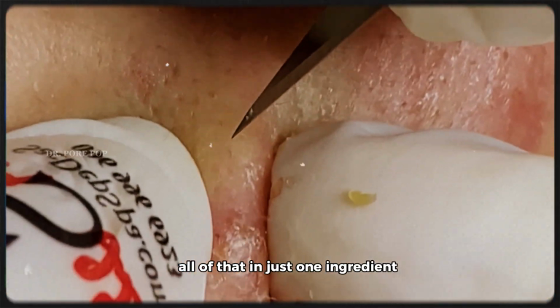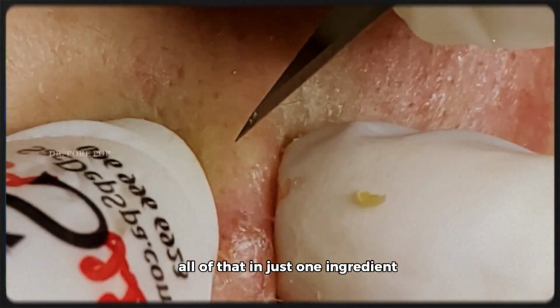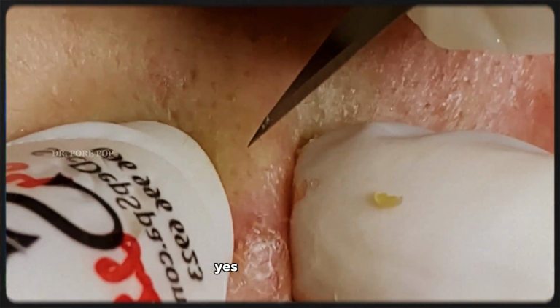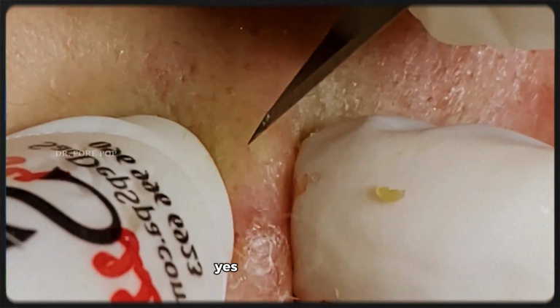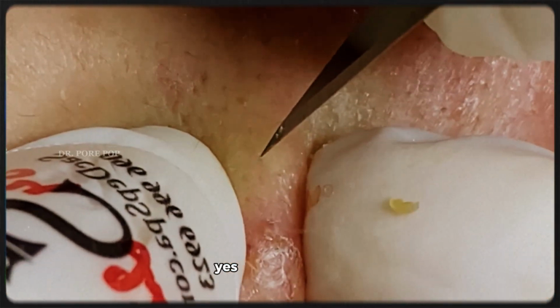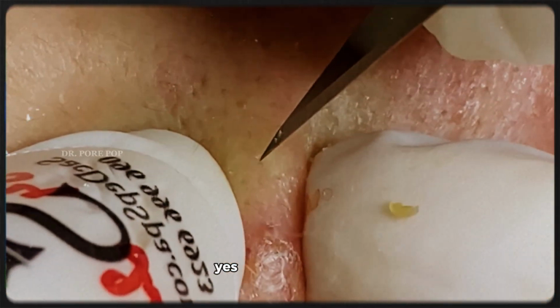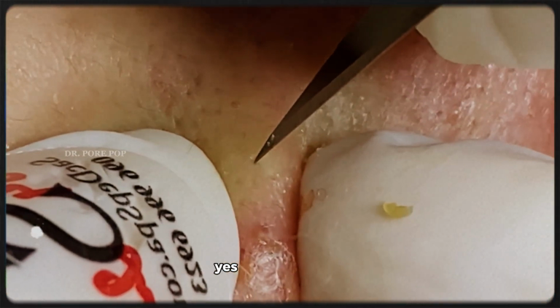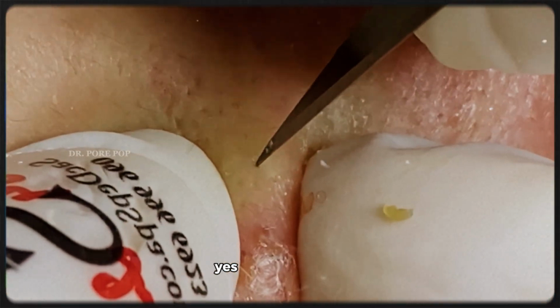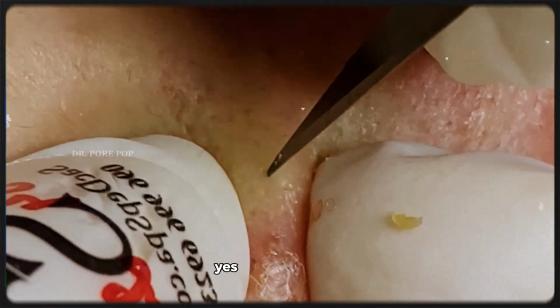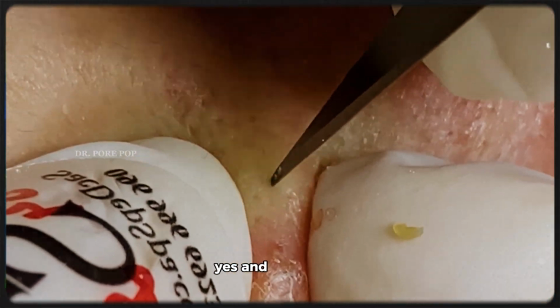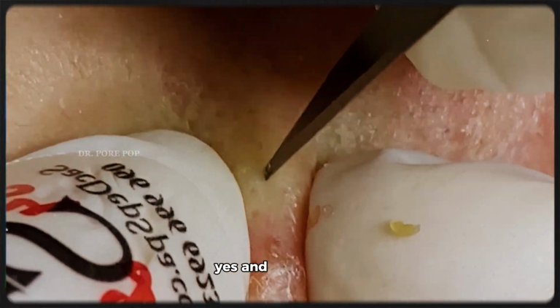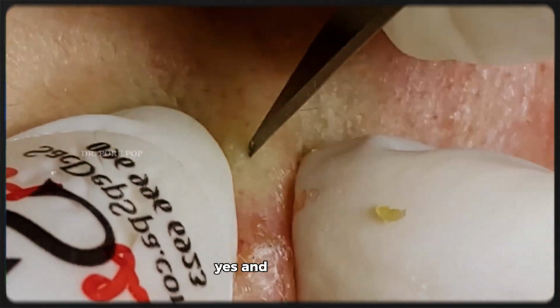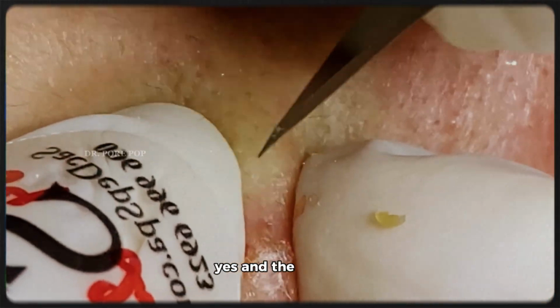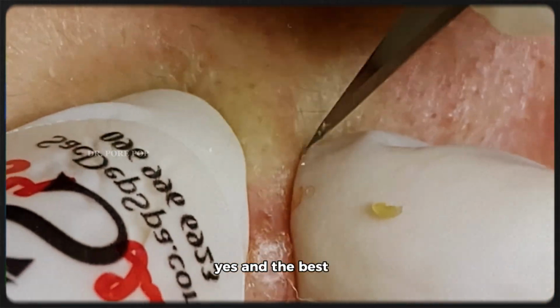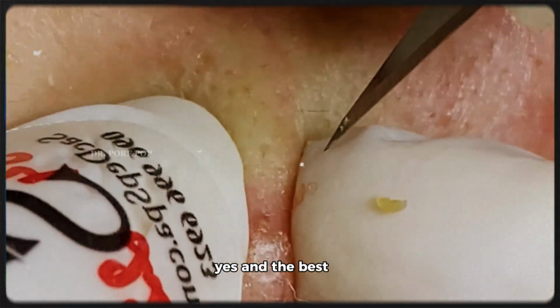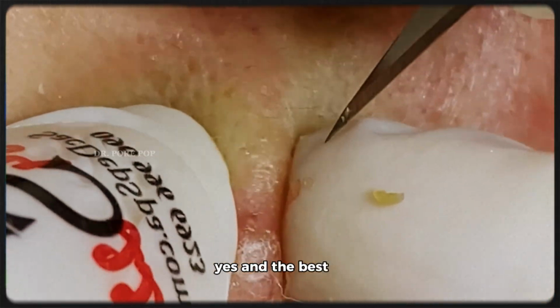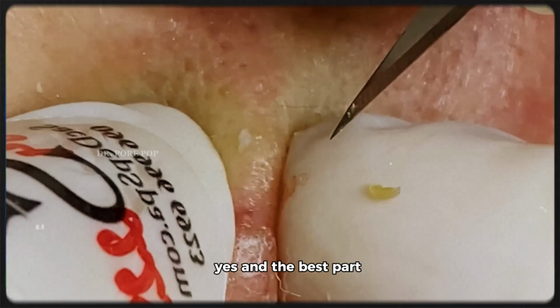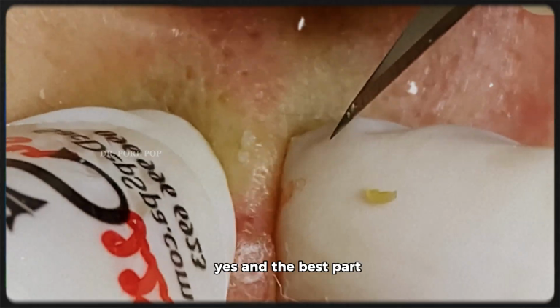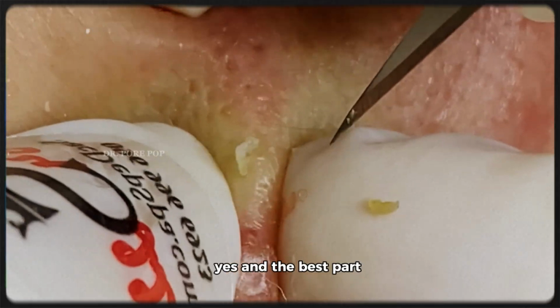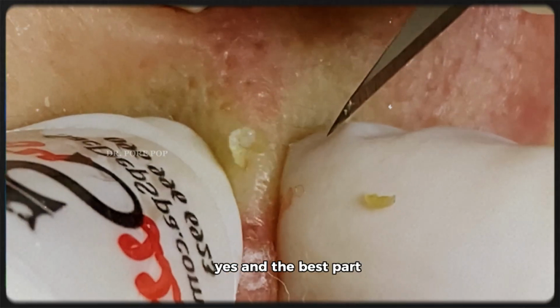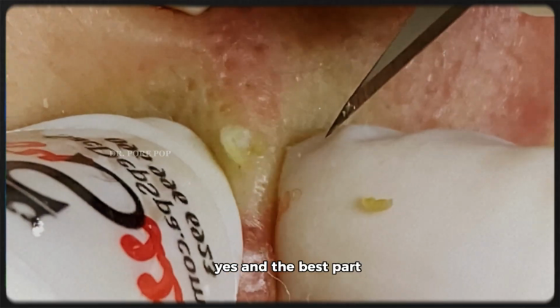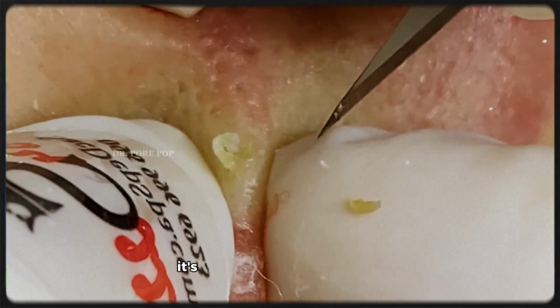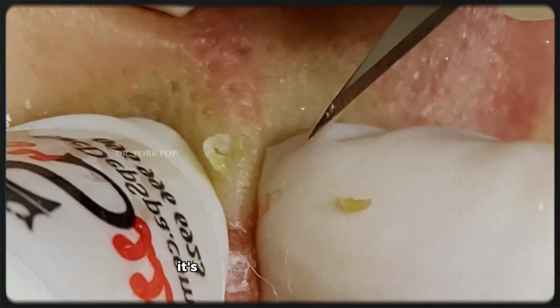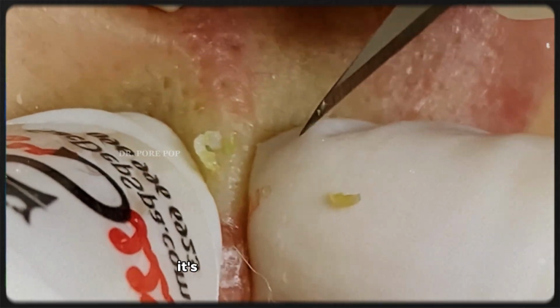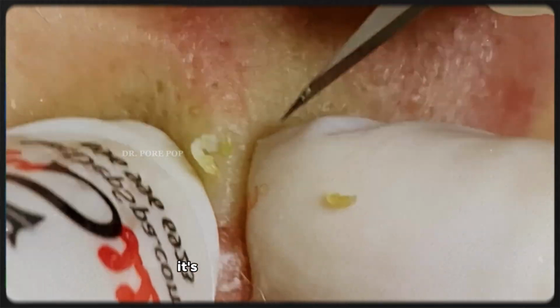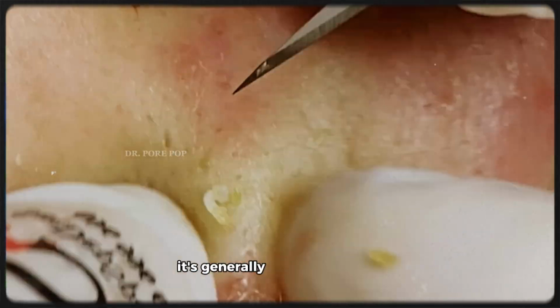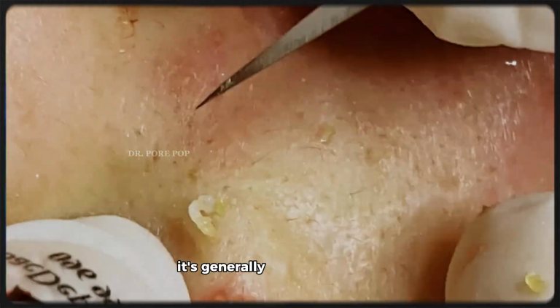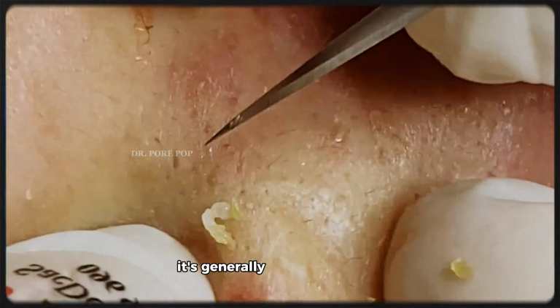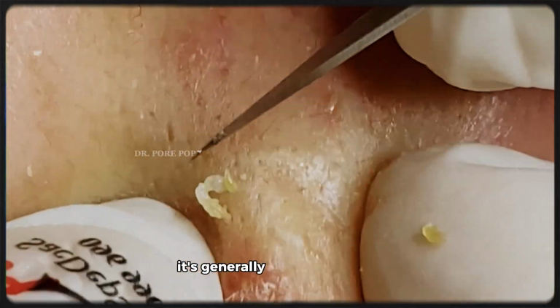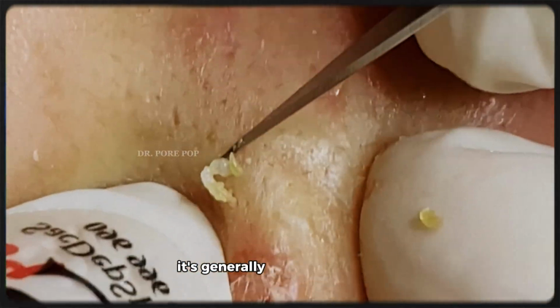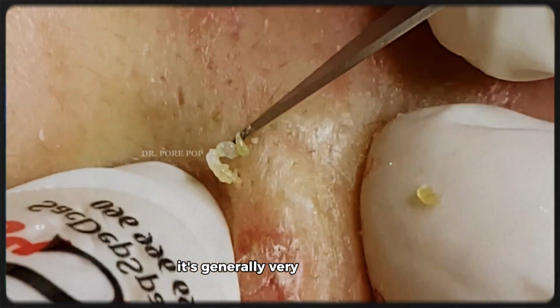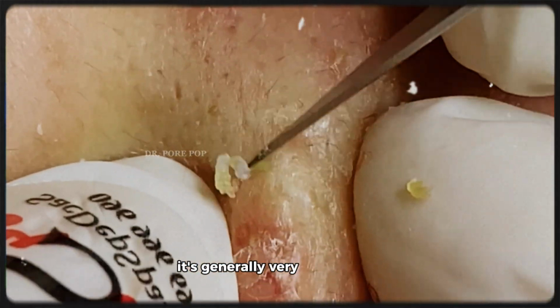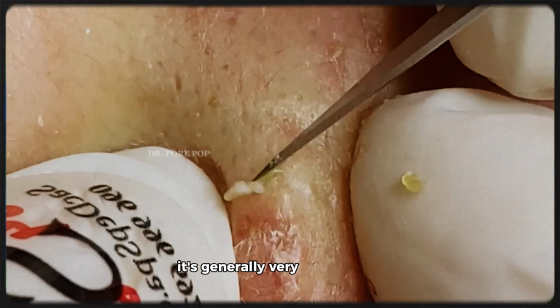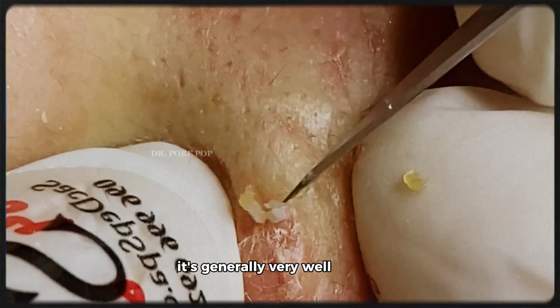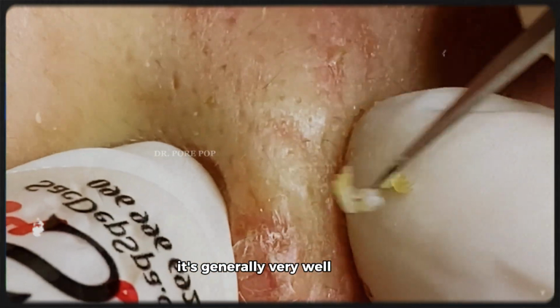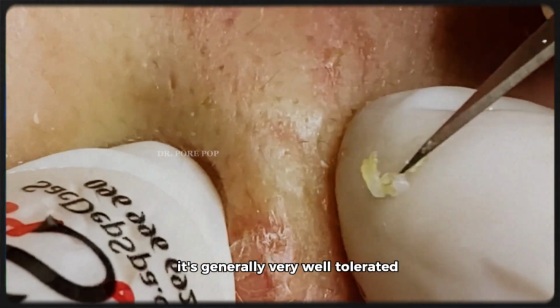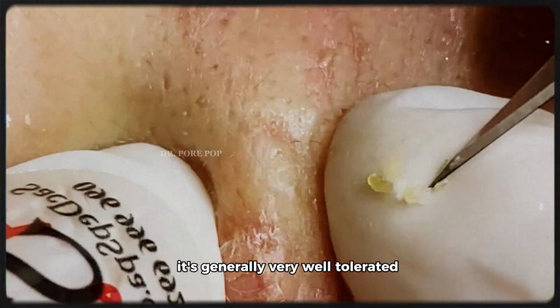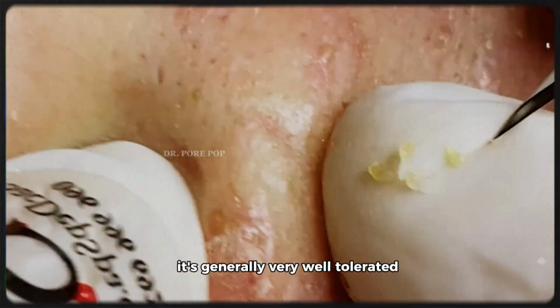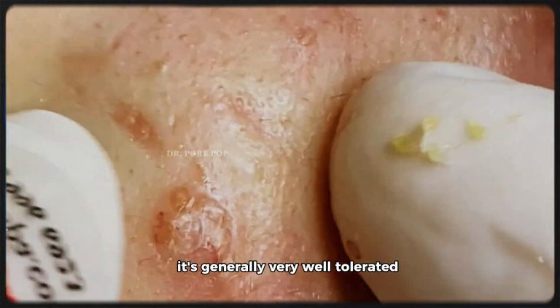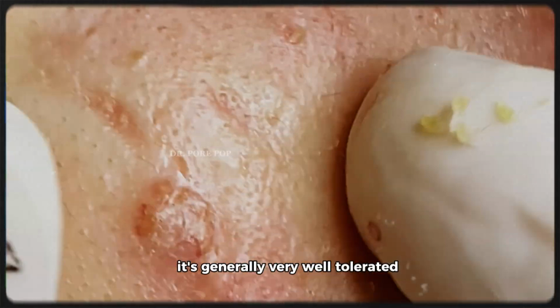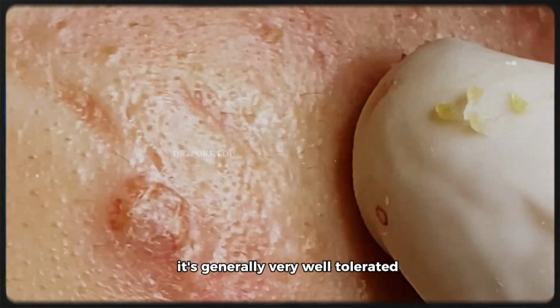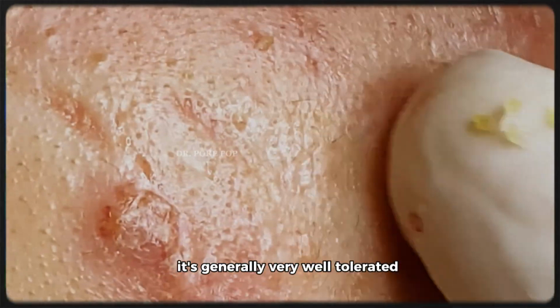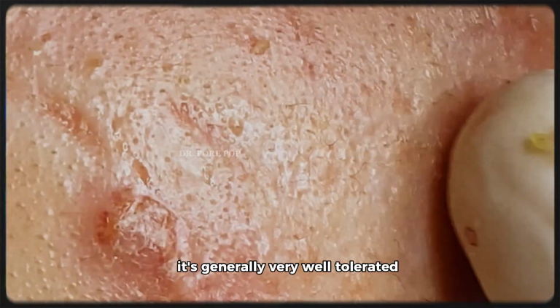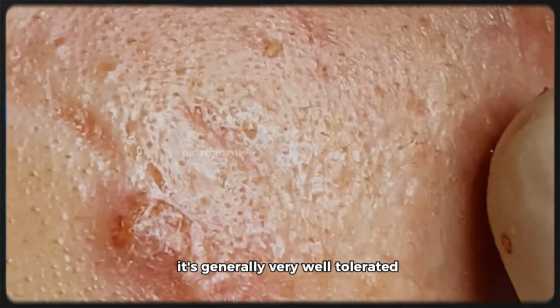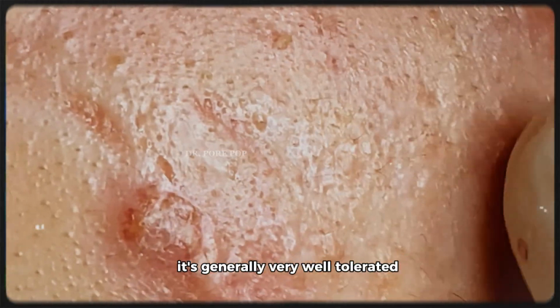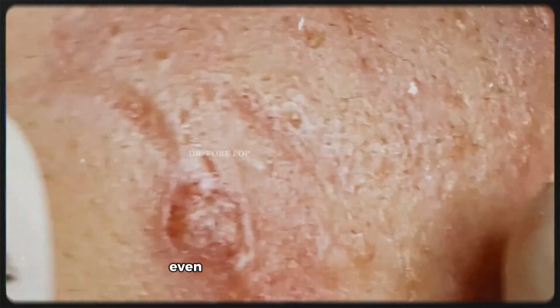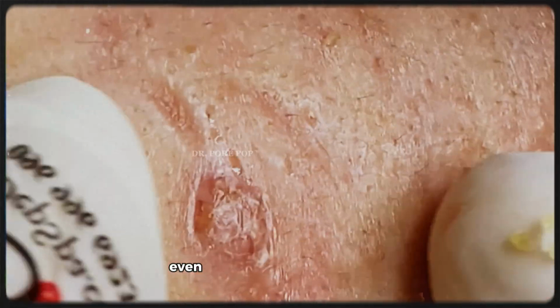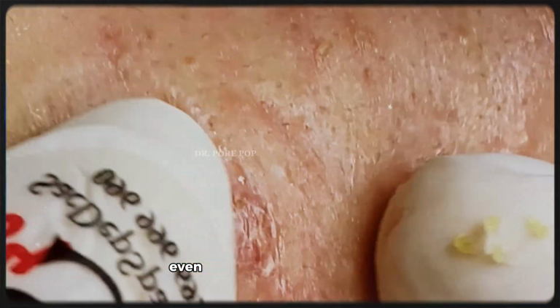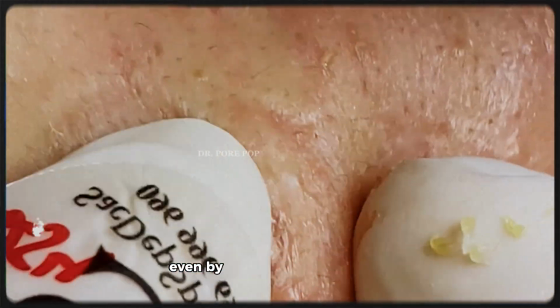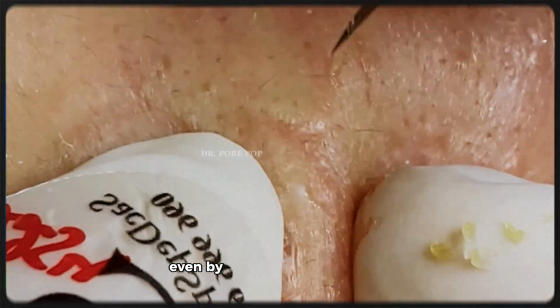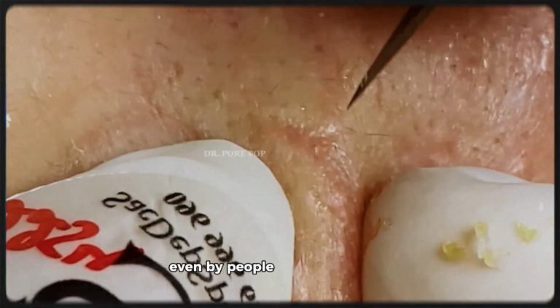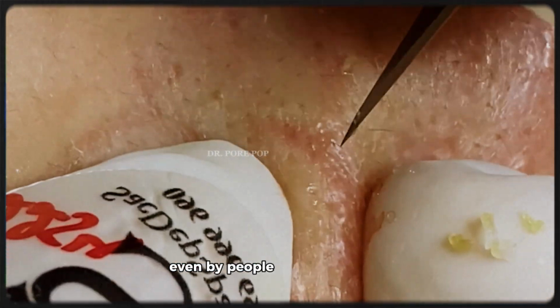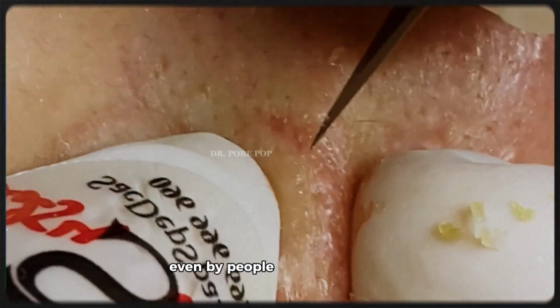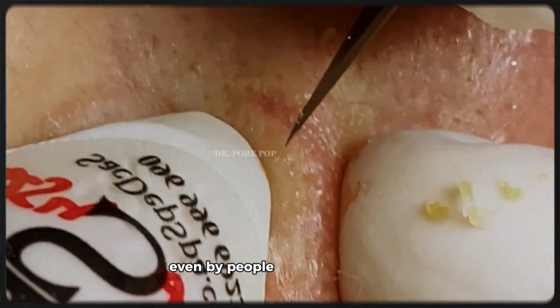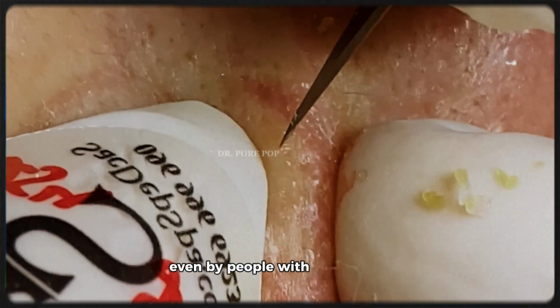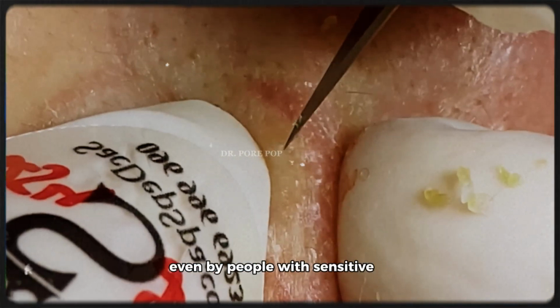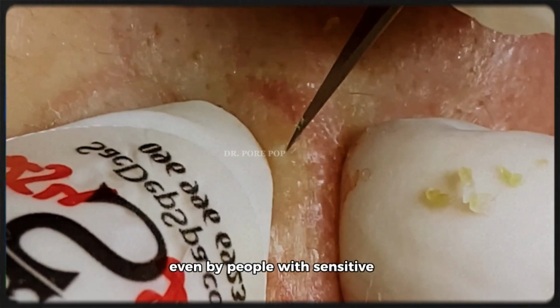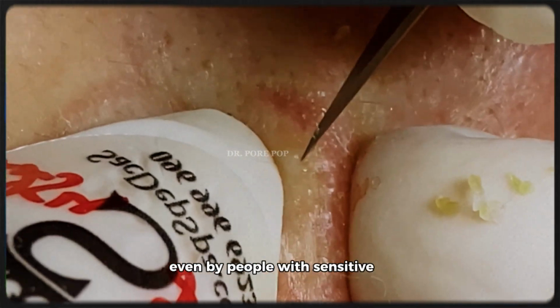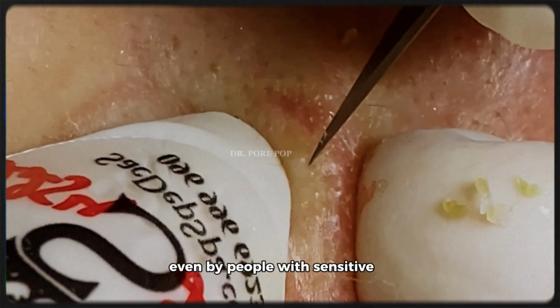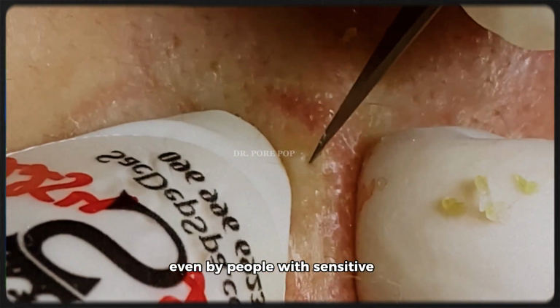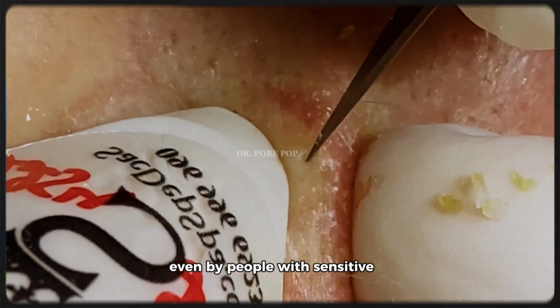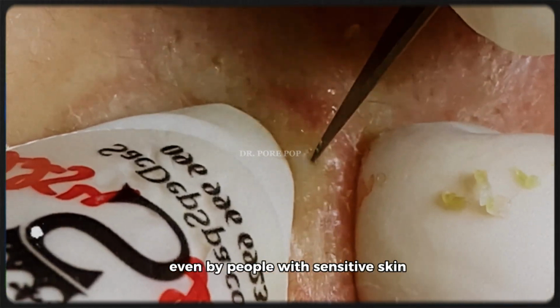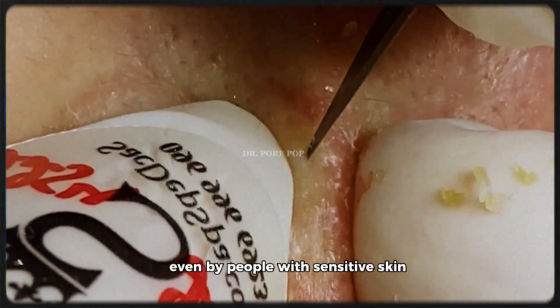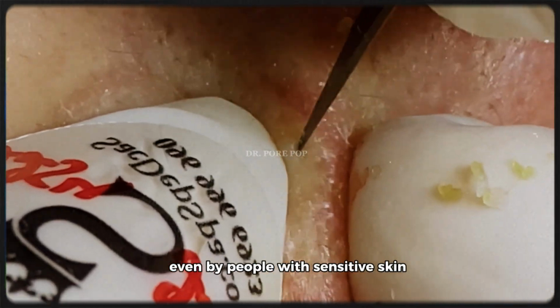Yes — and the best part is it's generally very well tolerated, even by people with sensitive skin.